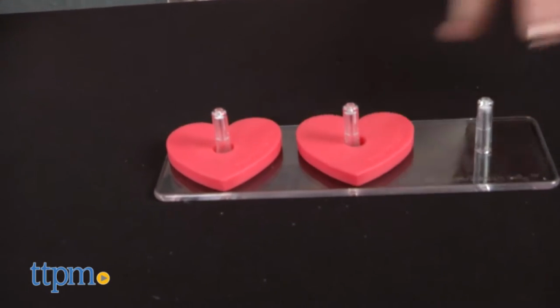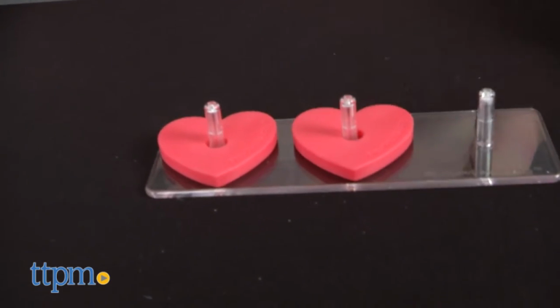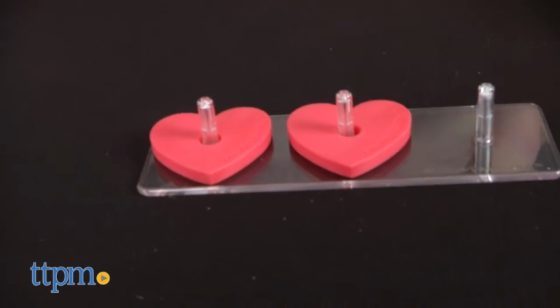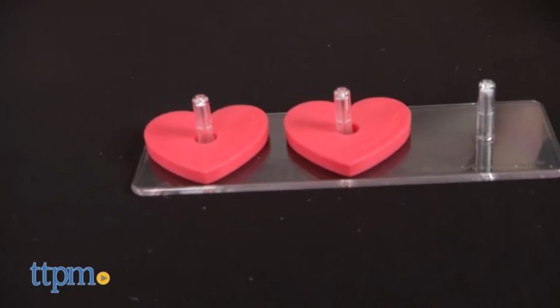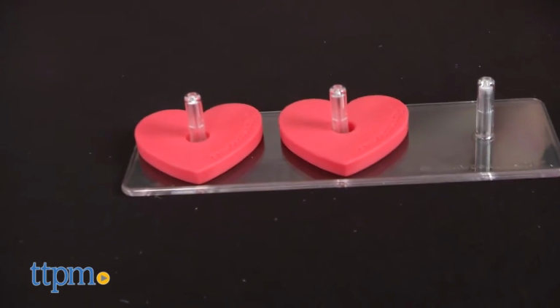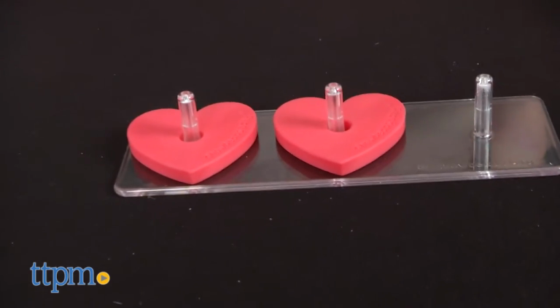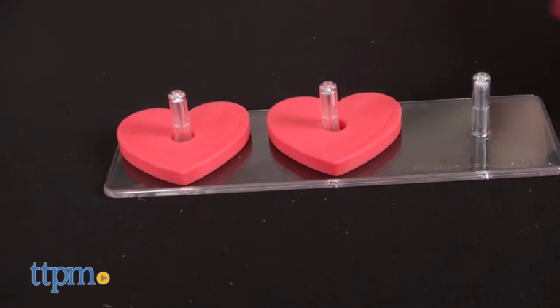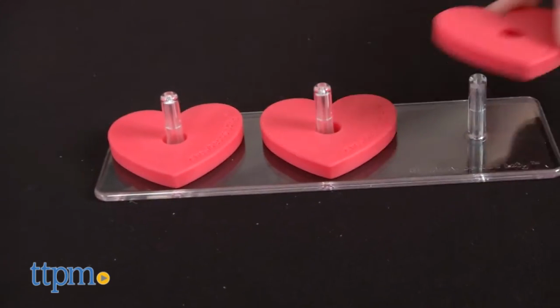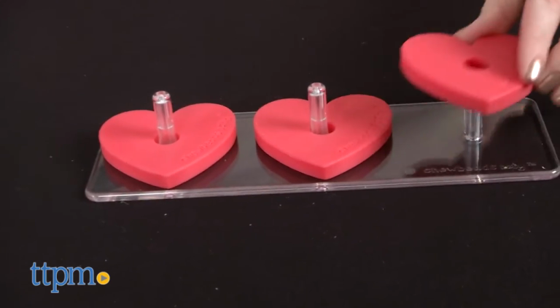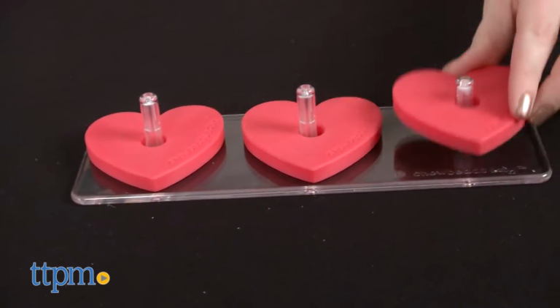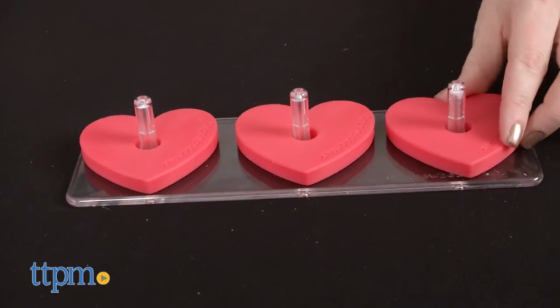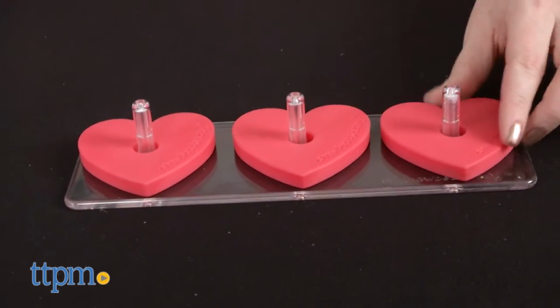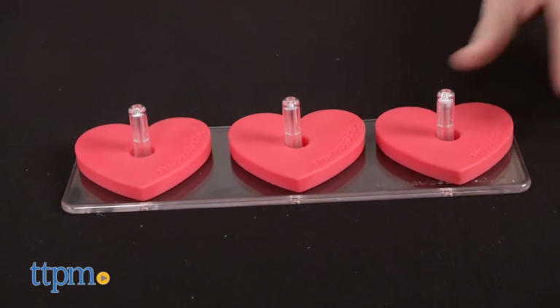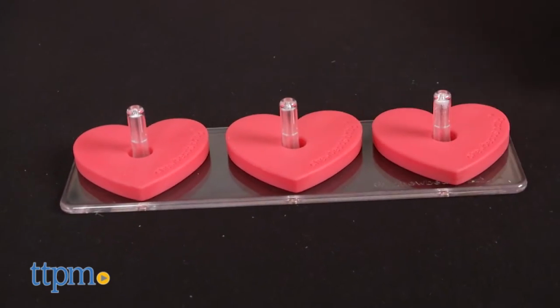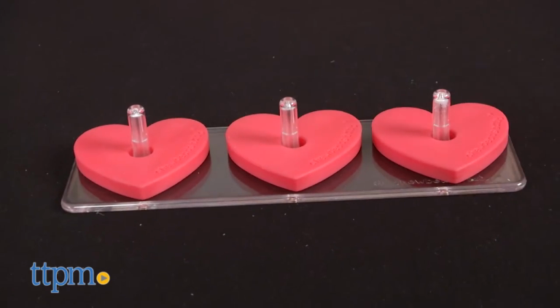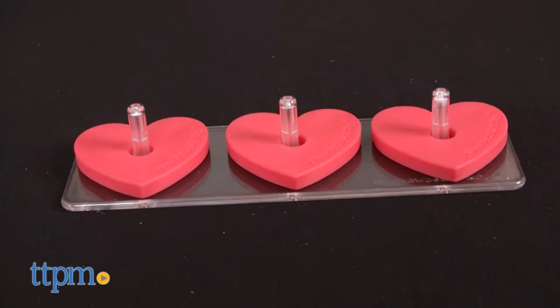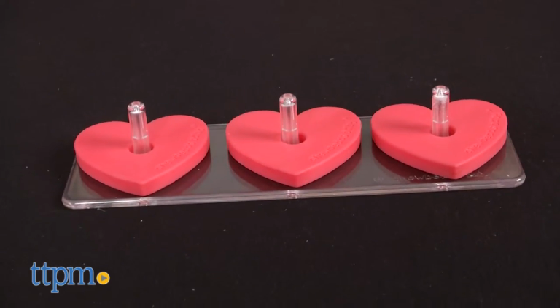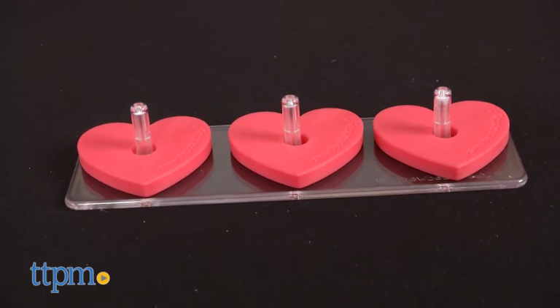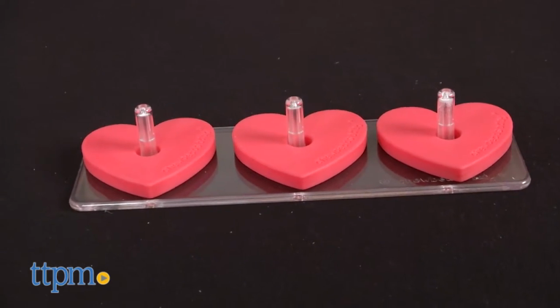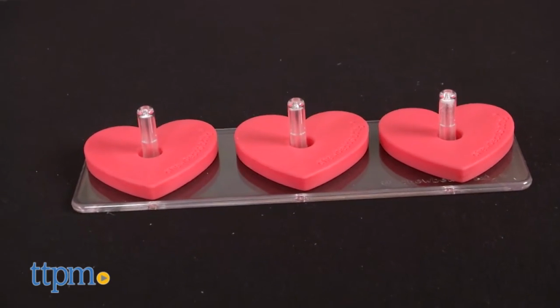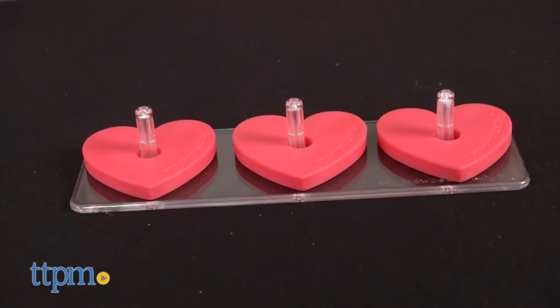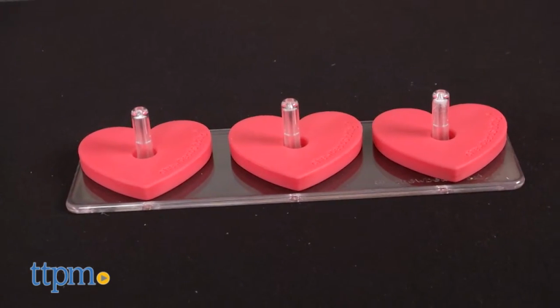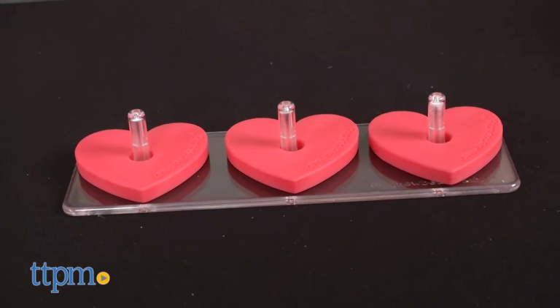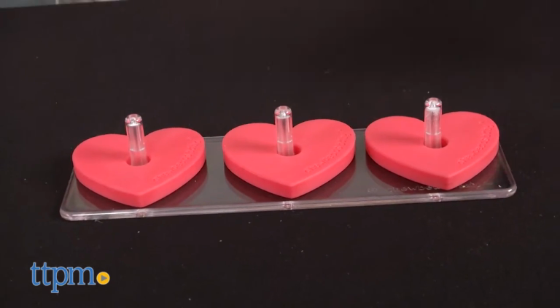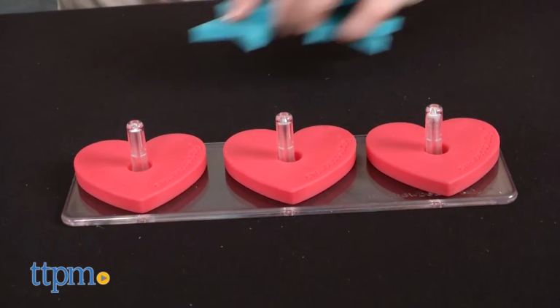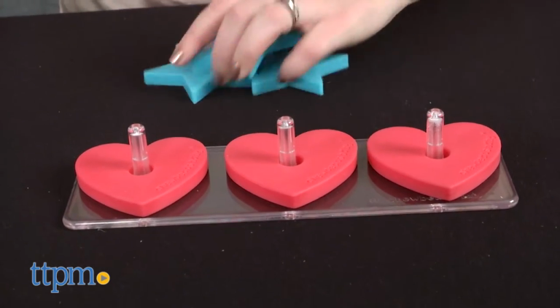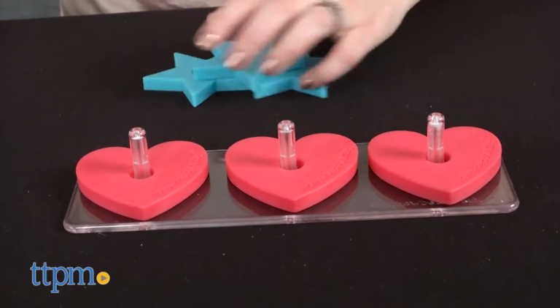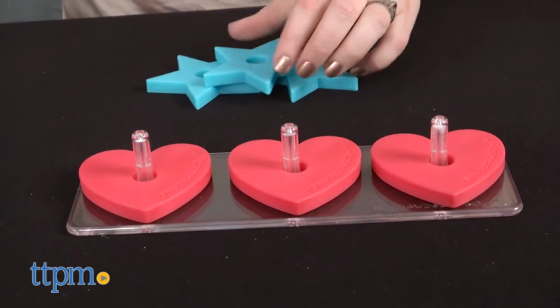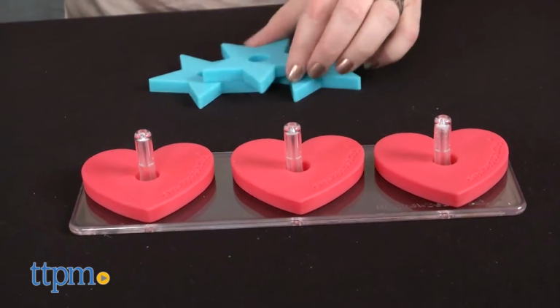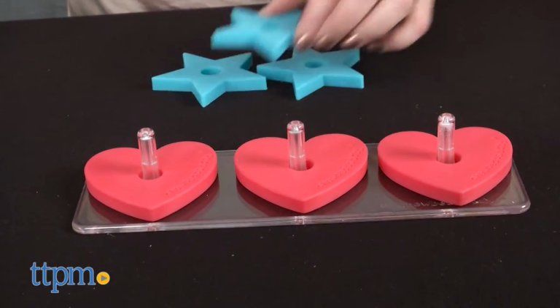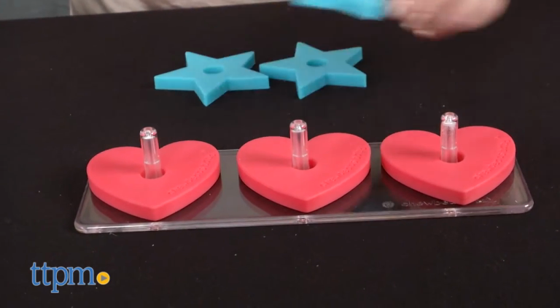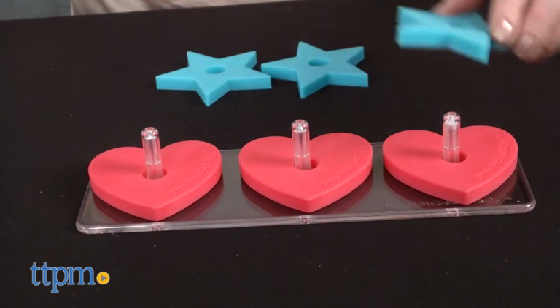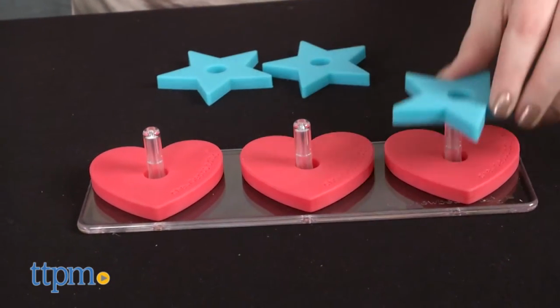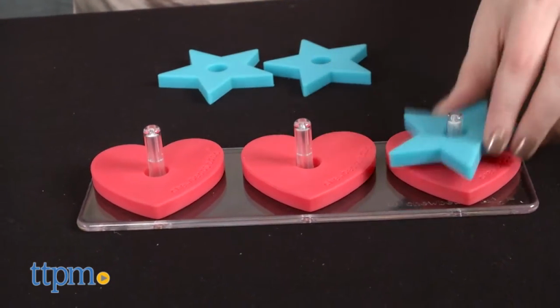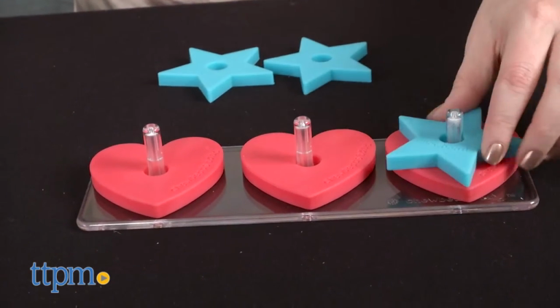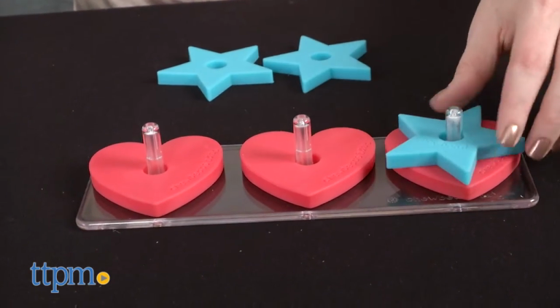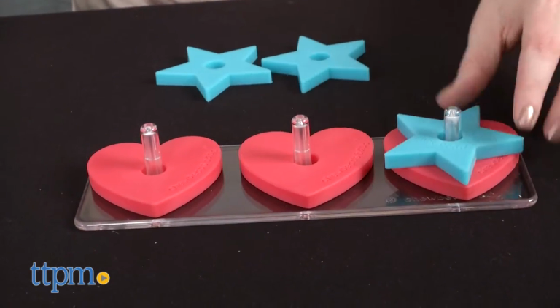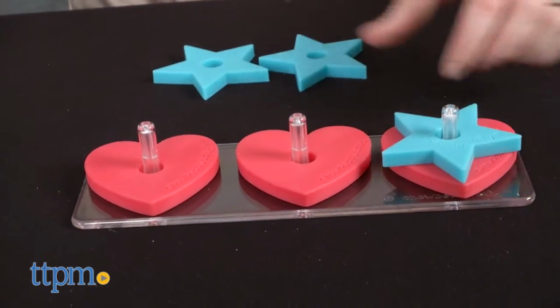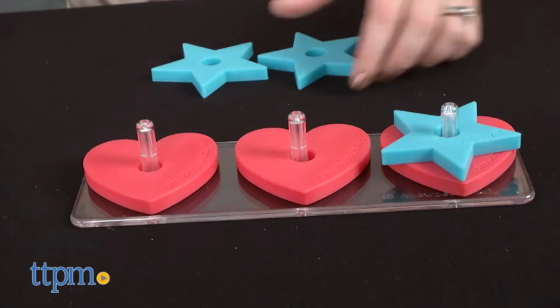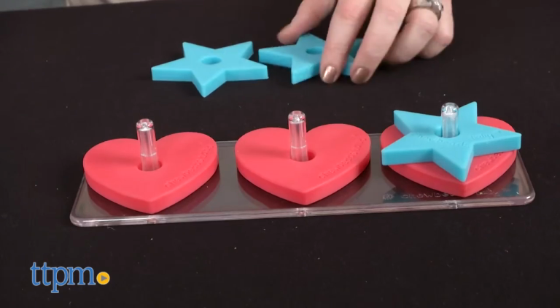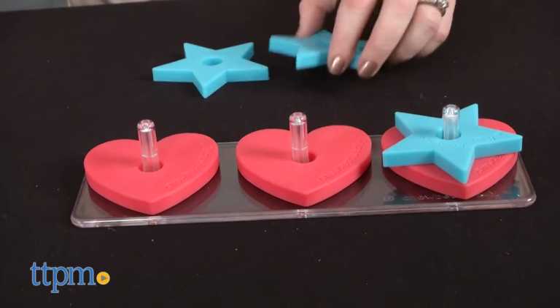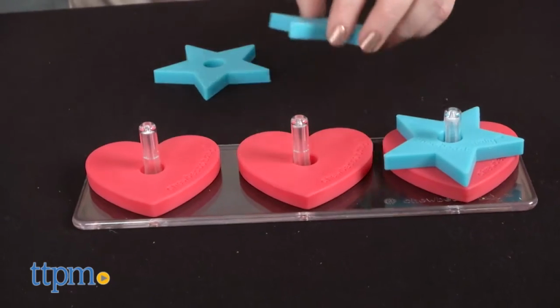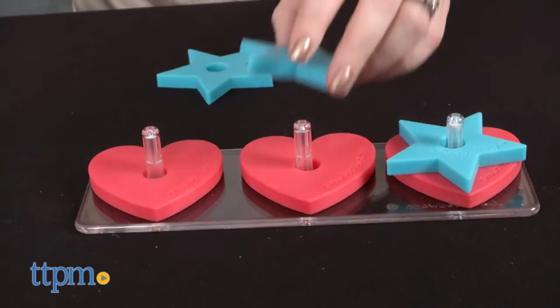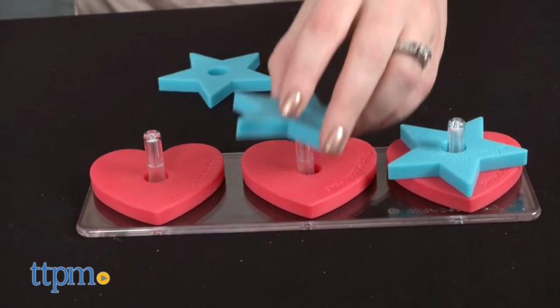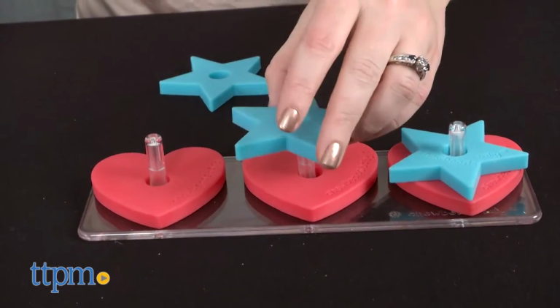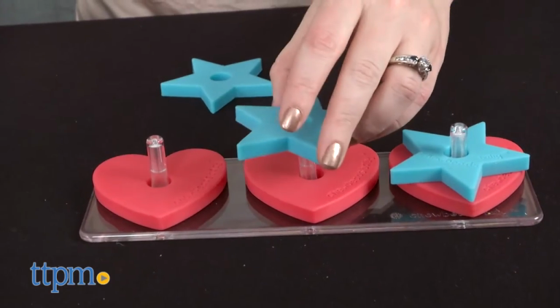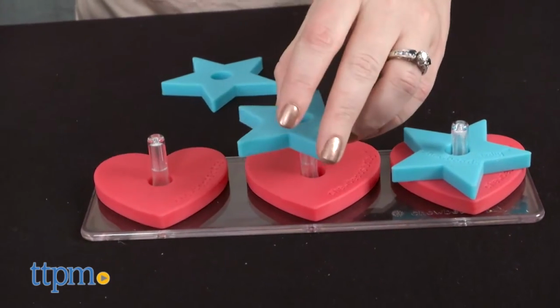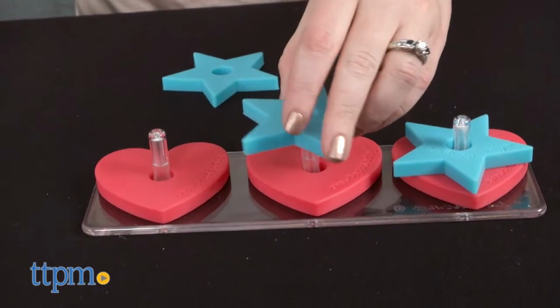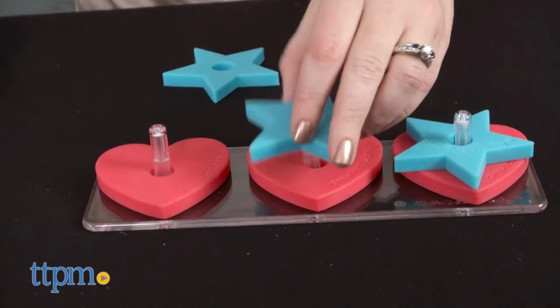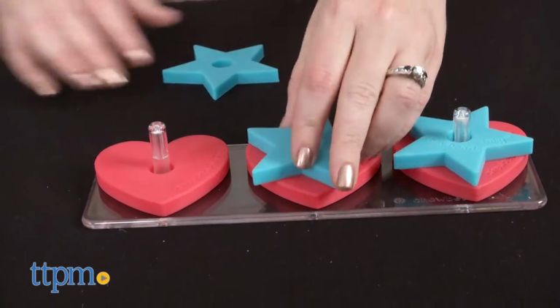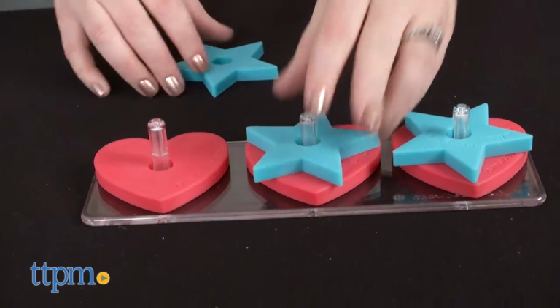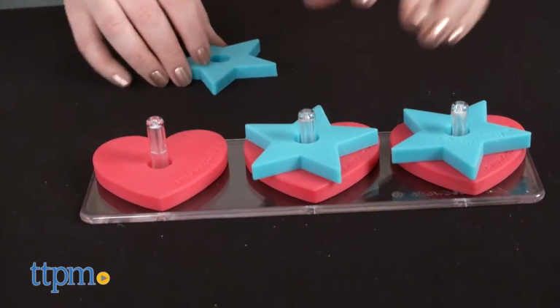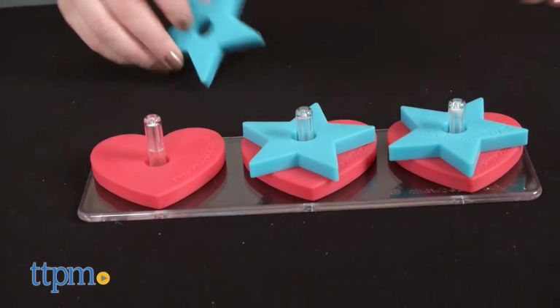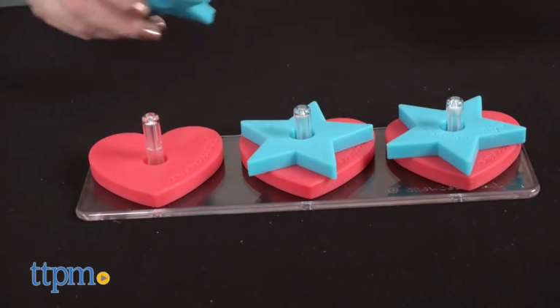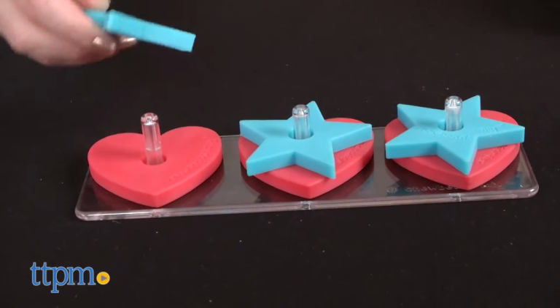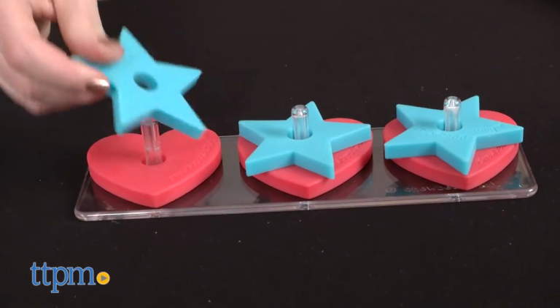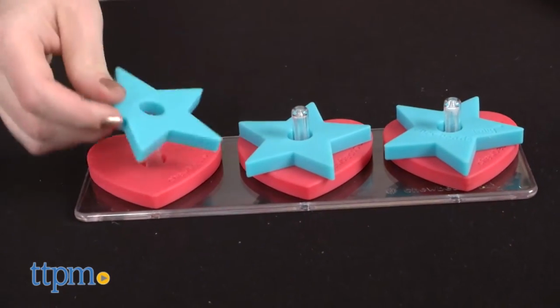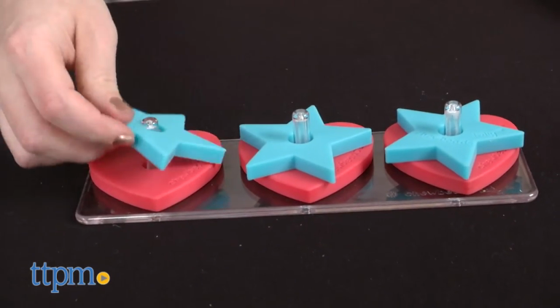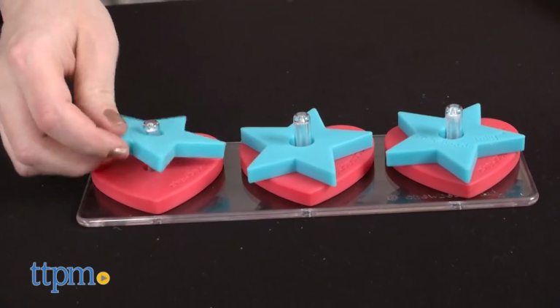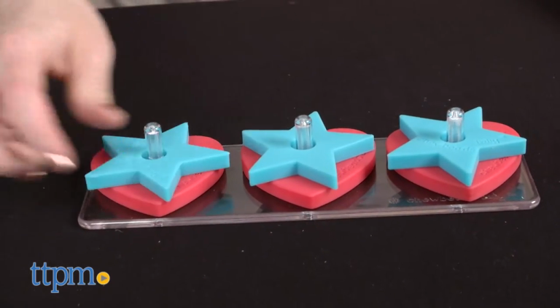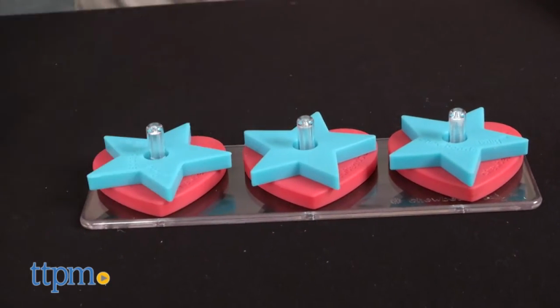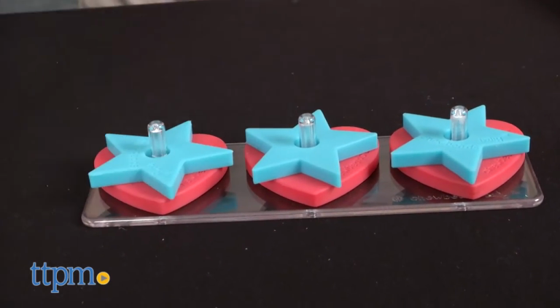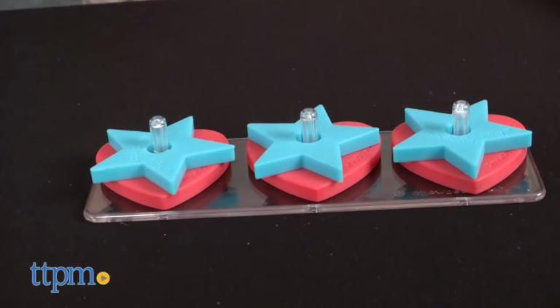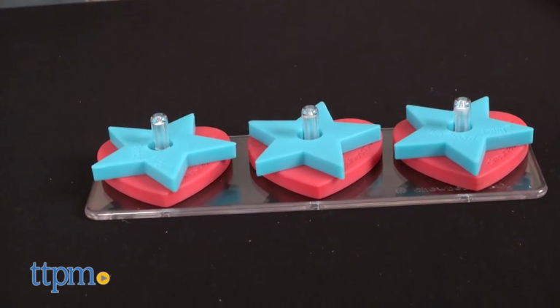All of the shapes are safe for babies to sort, stack, and of course chew. They don't contain BPA, phthalates, or lead, and they're dishwasher safe.